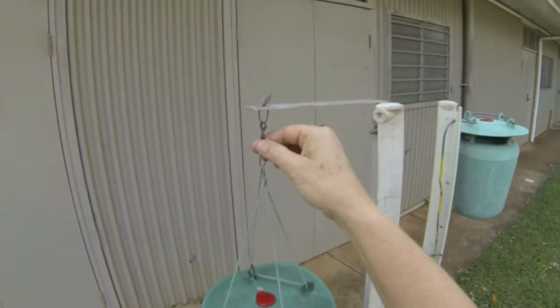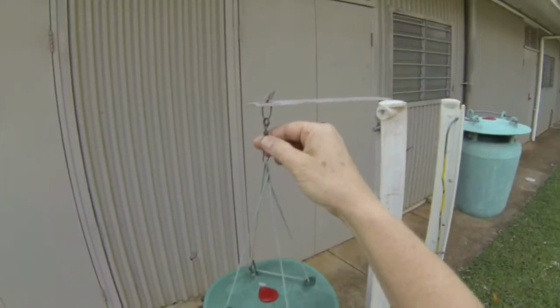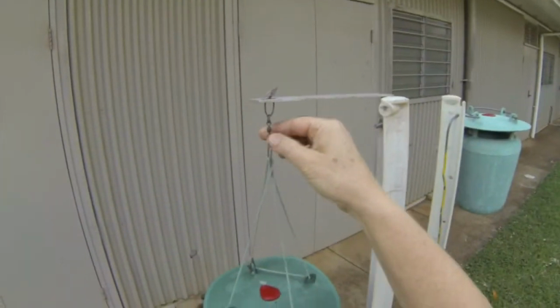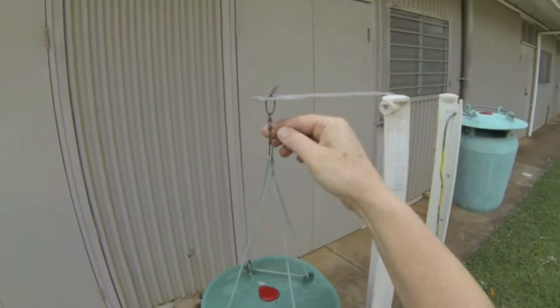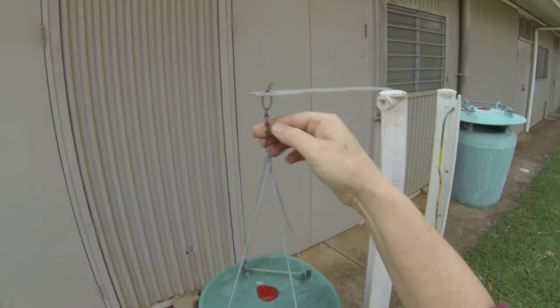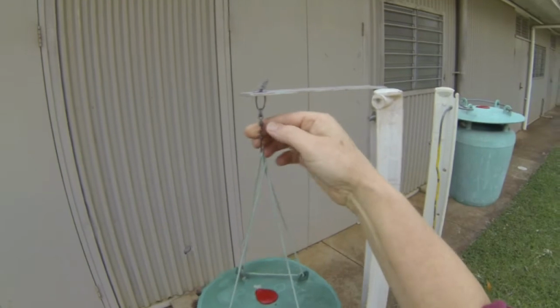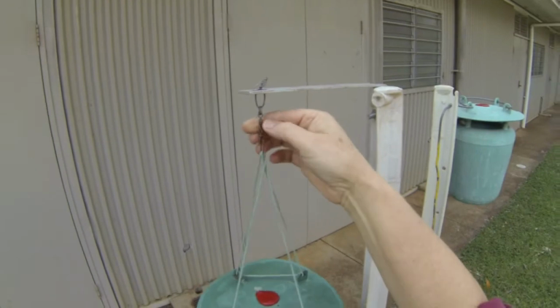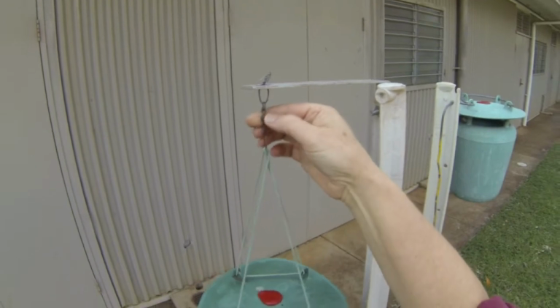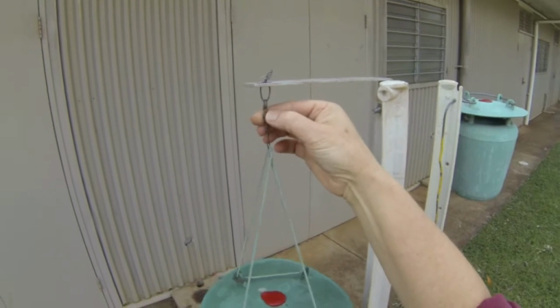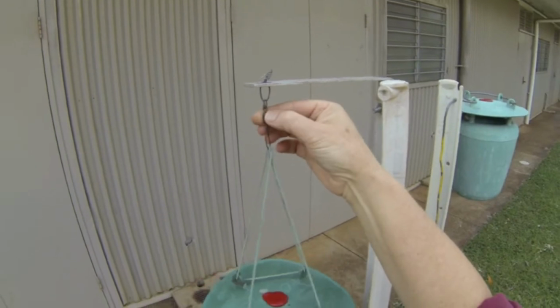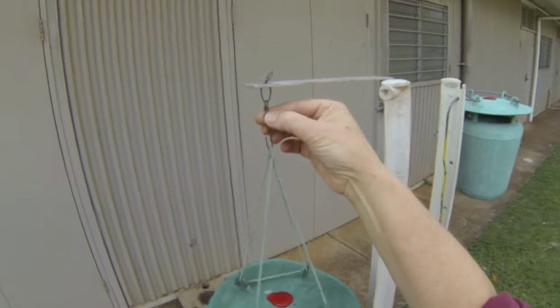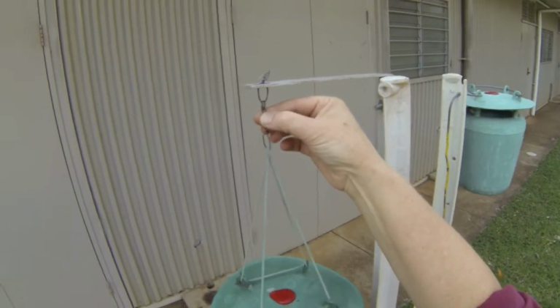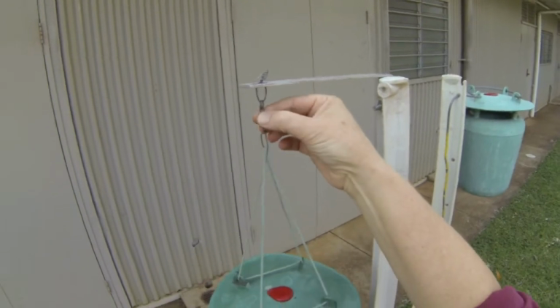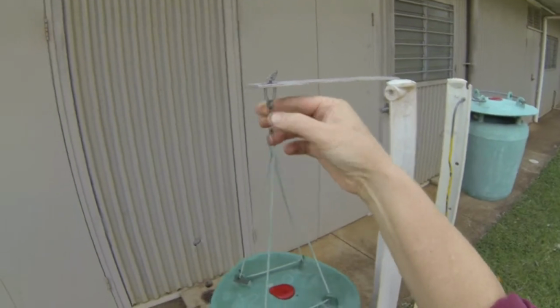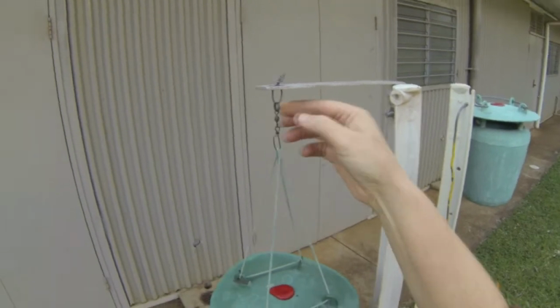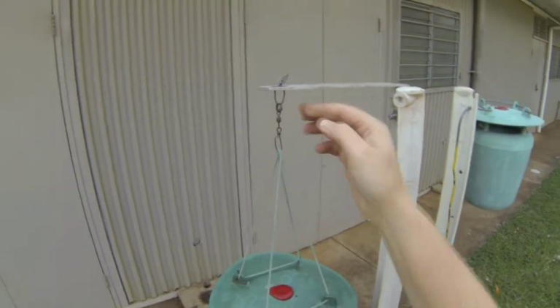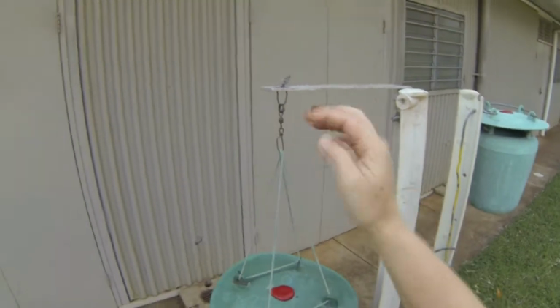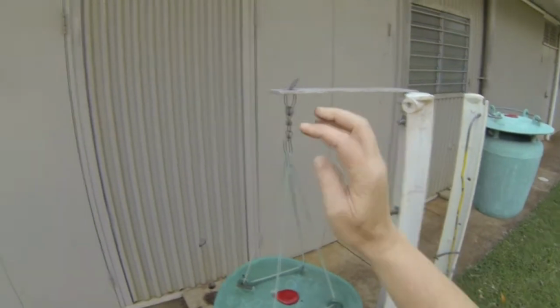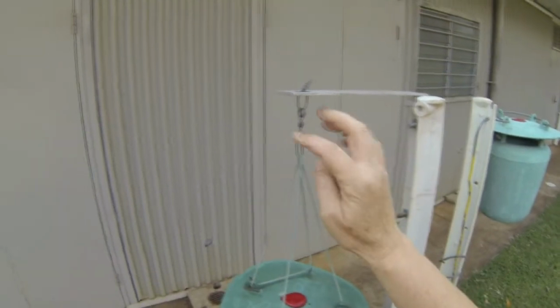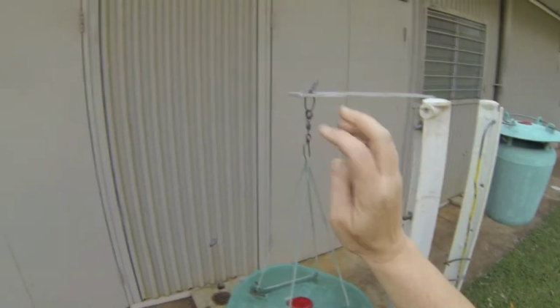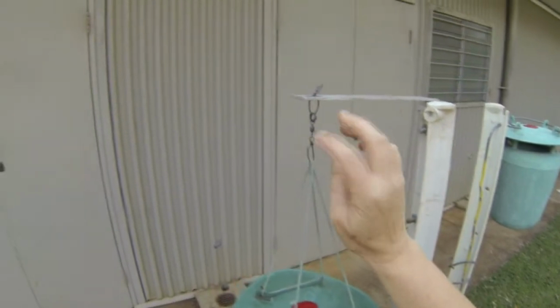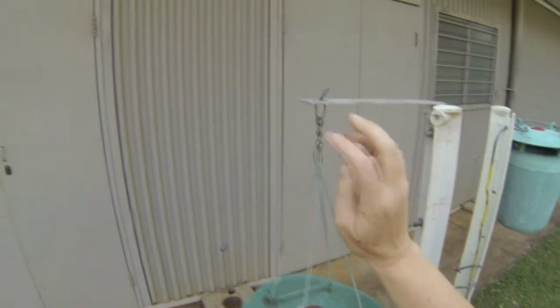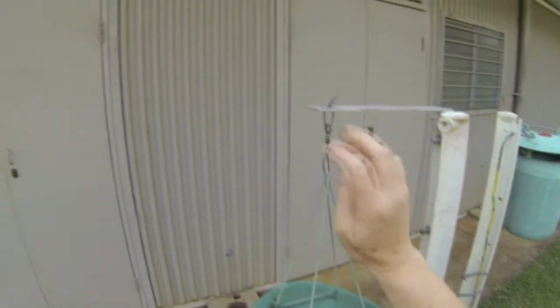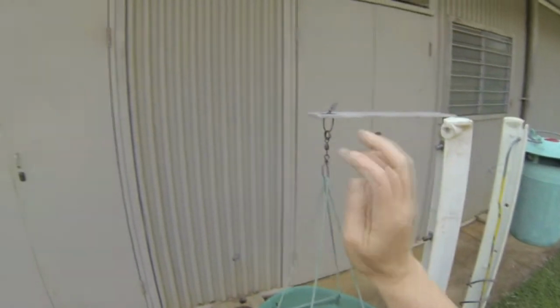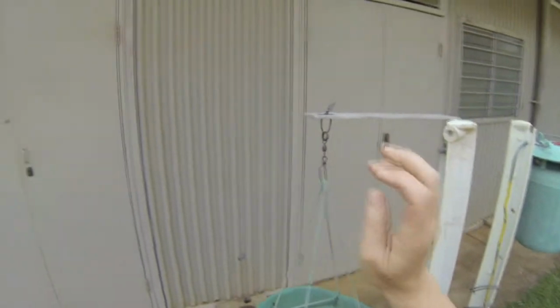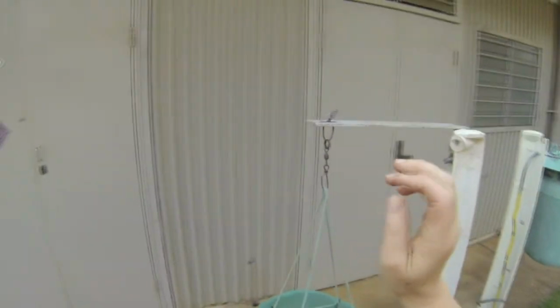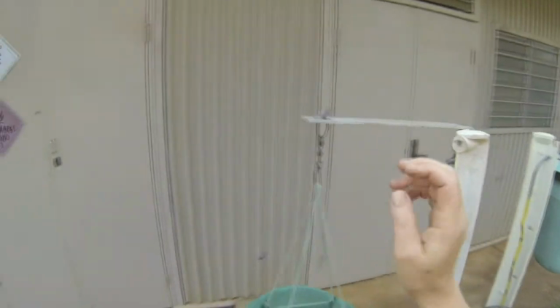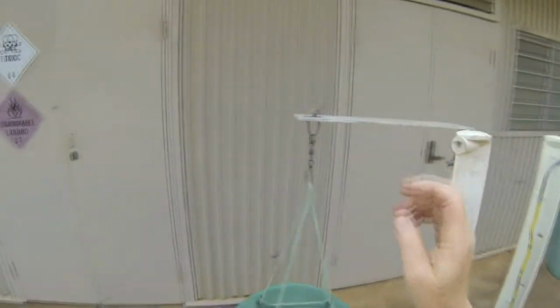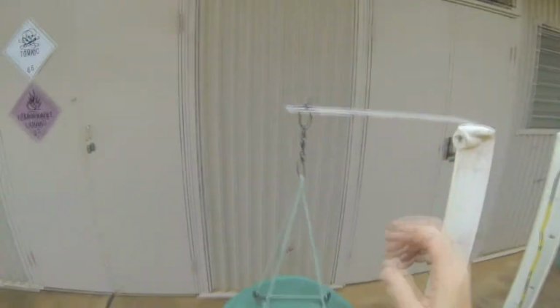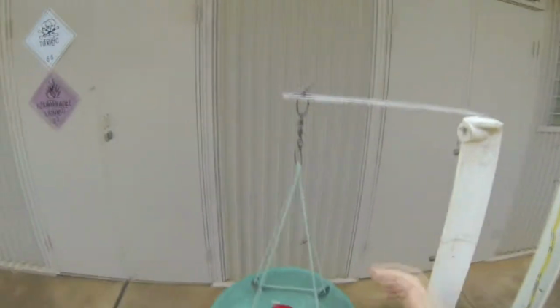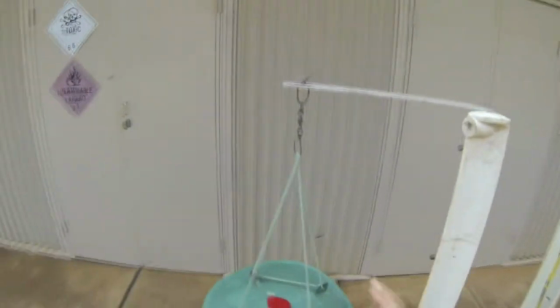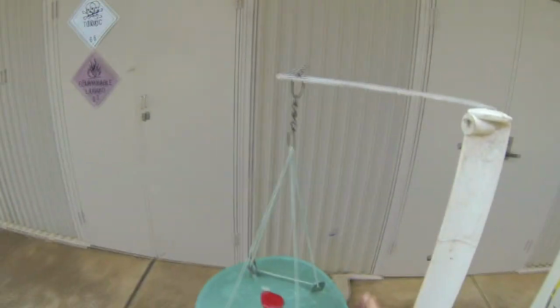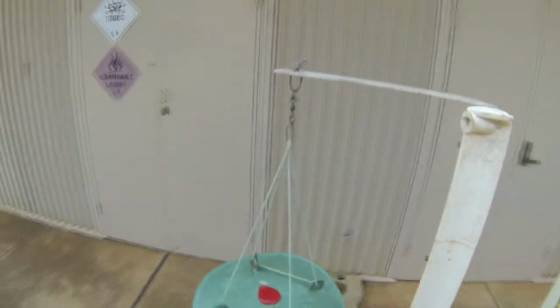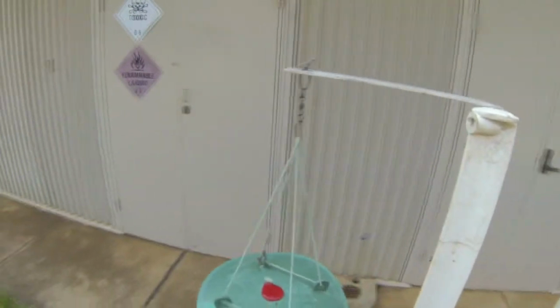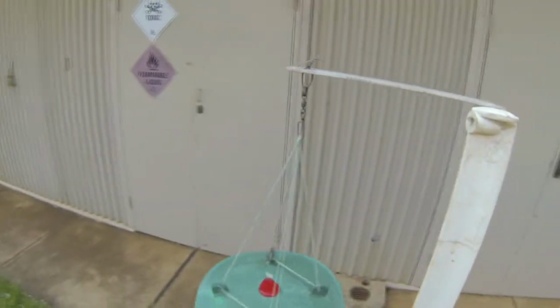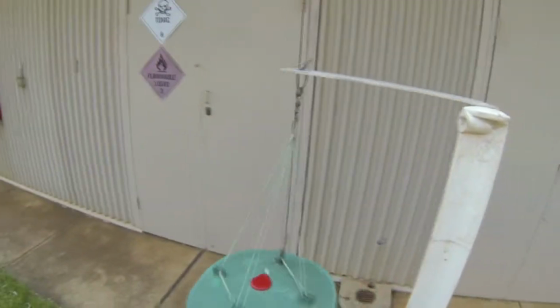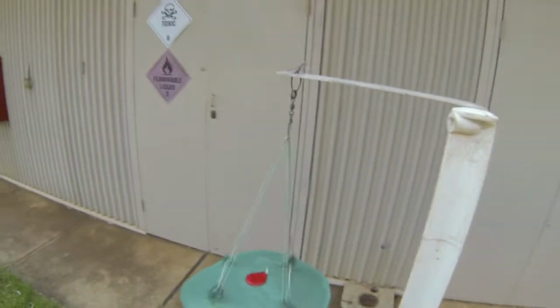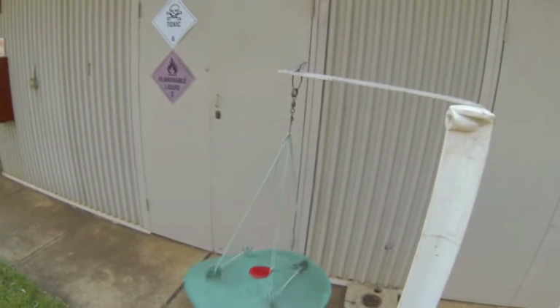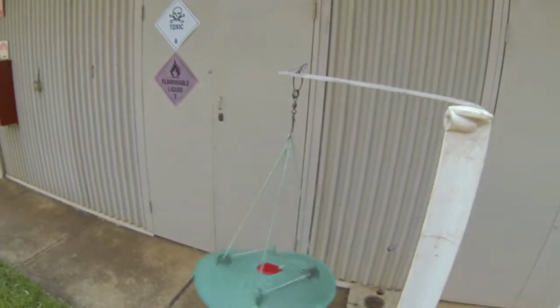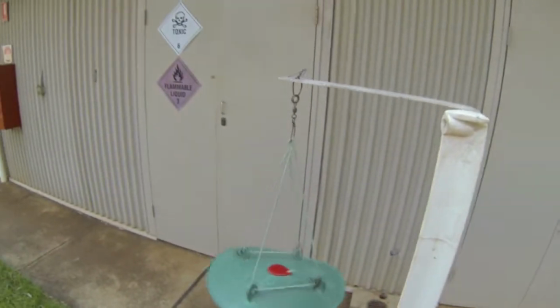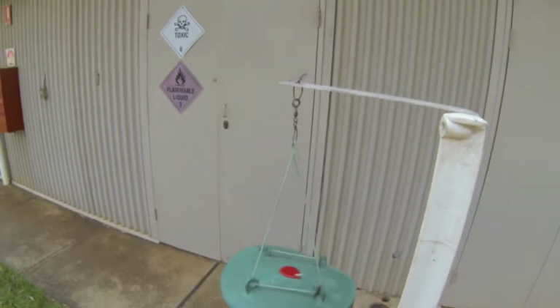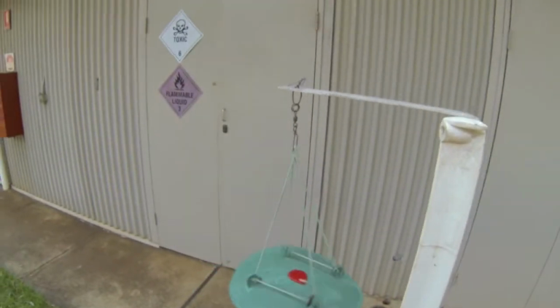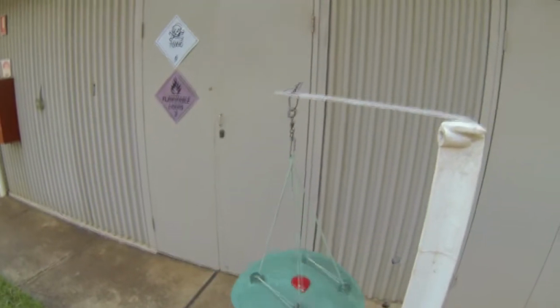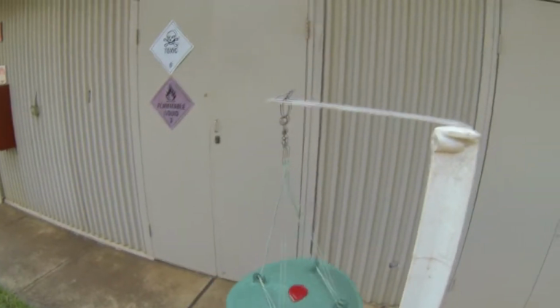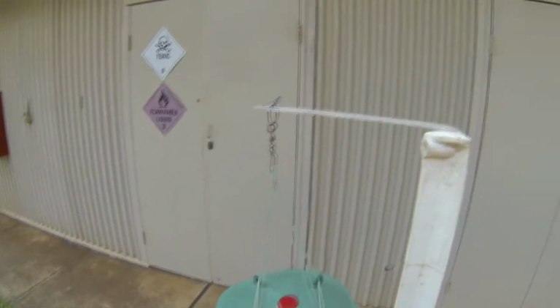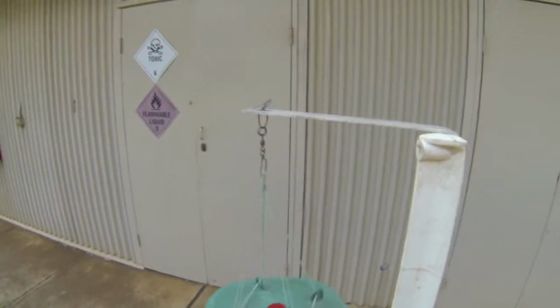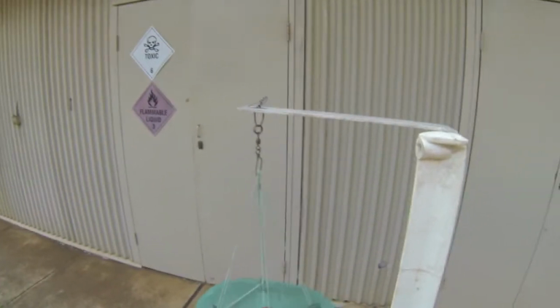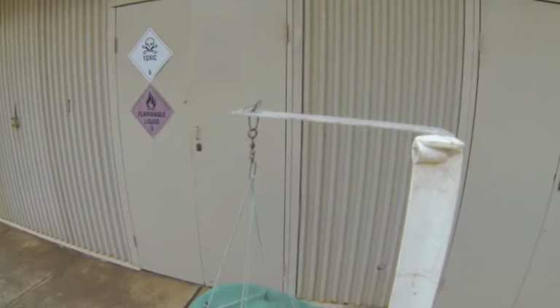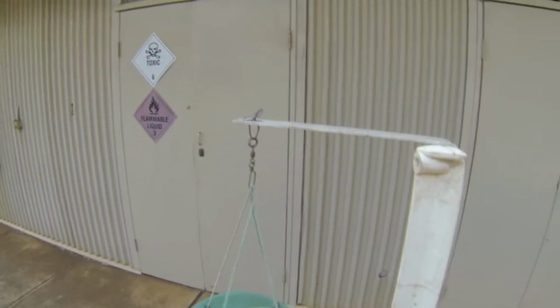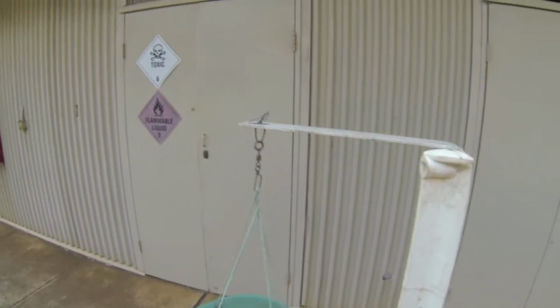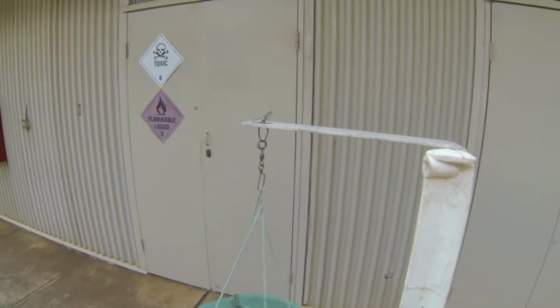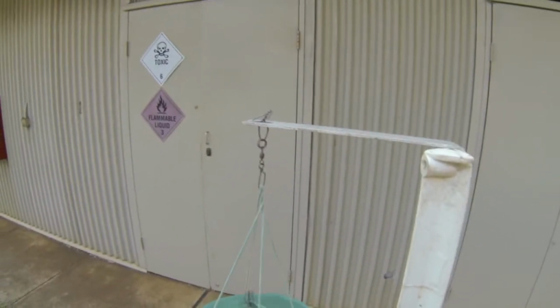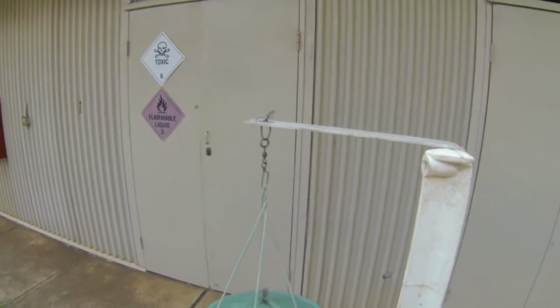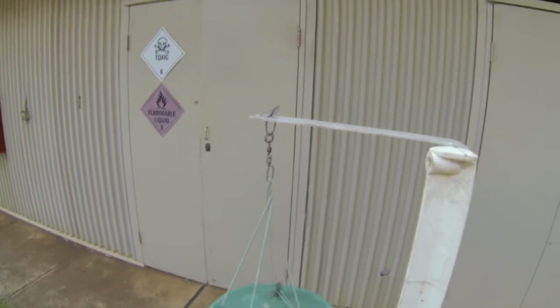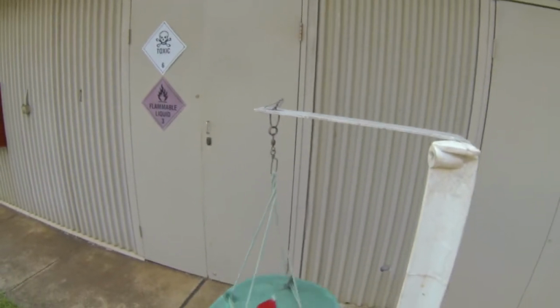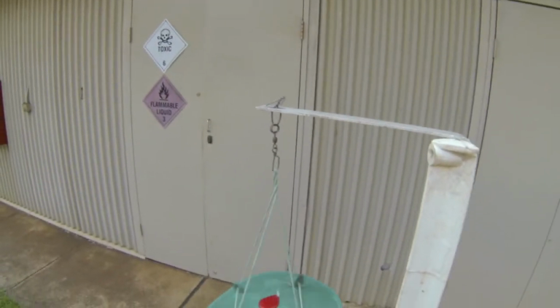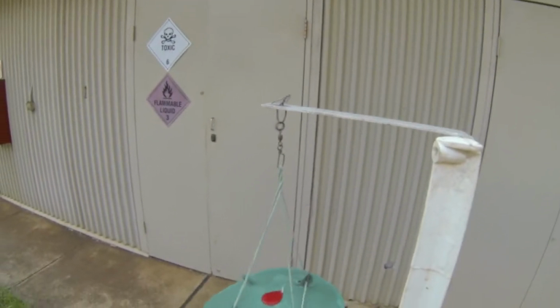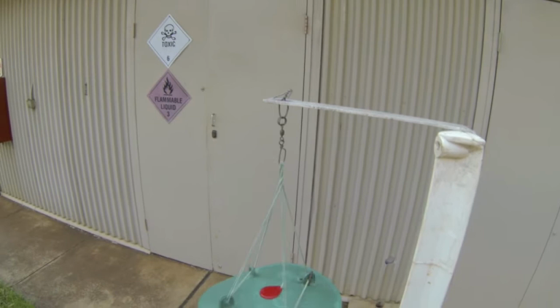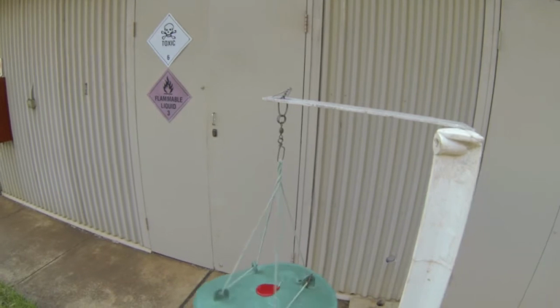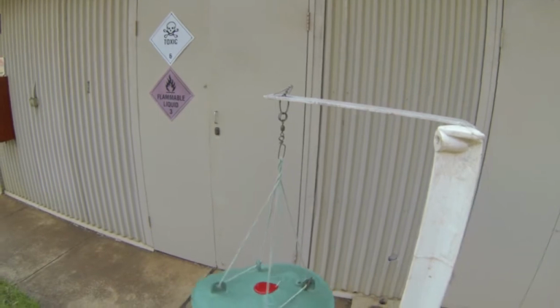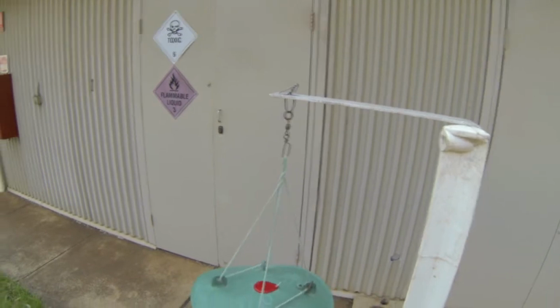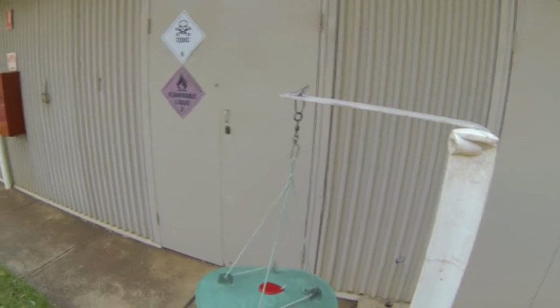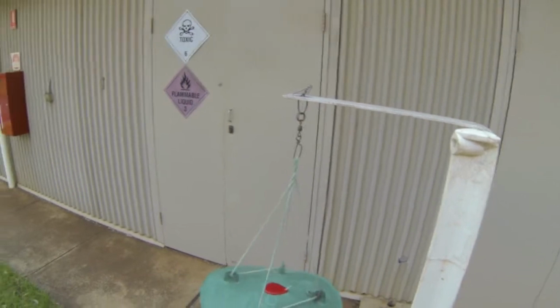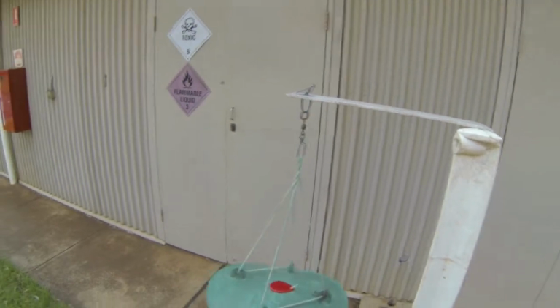It's not a bad idea to use a swivel because the trap blows in the wind quite readily and can get in quite a tangle.